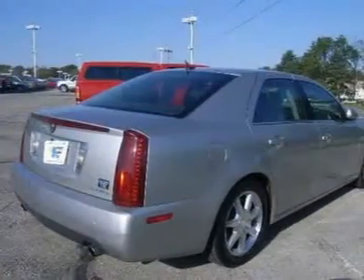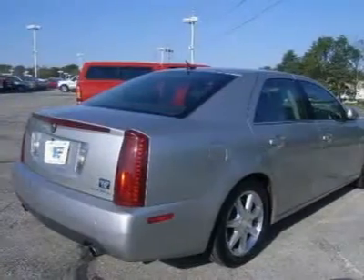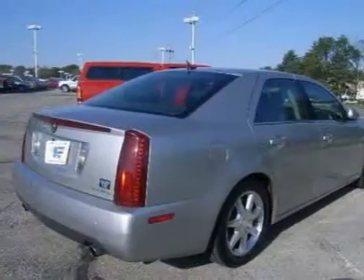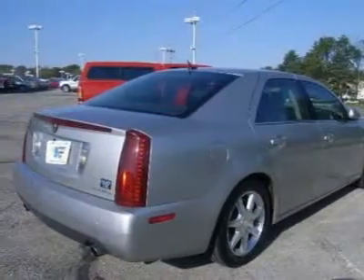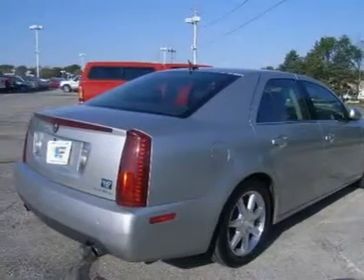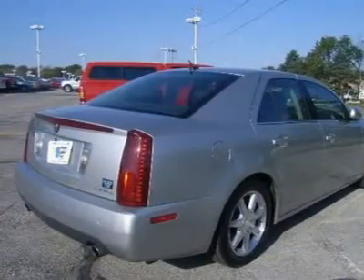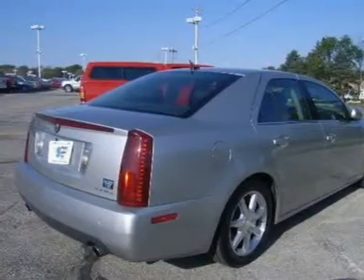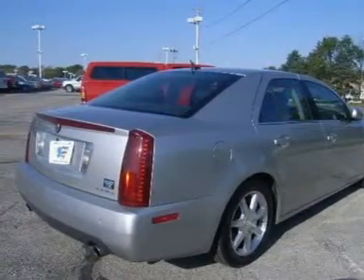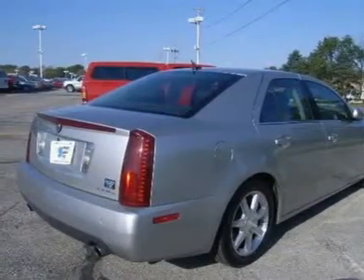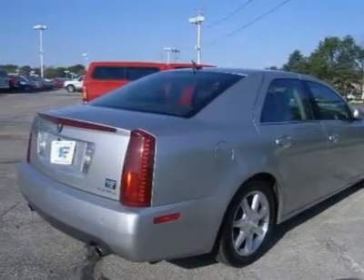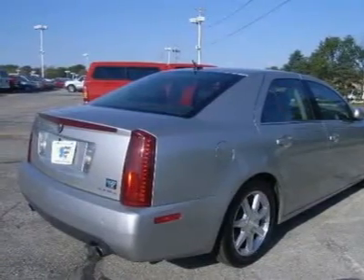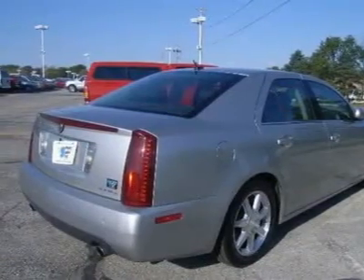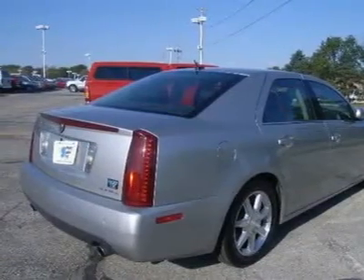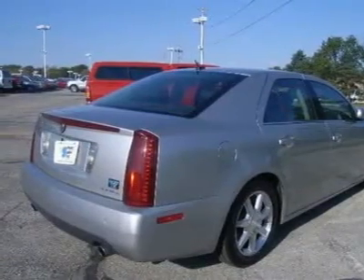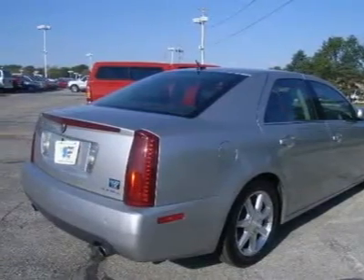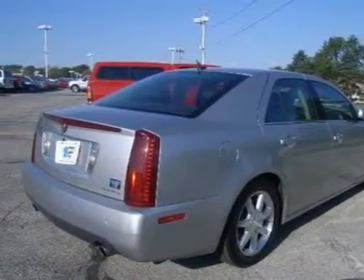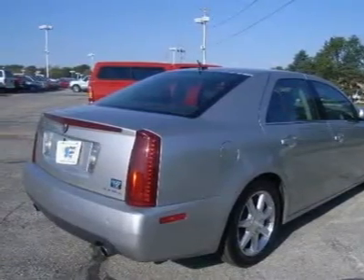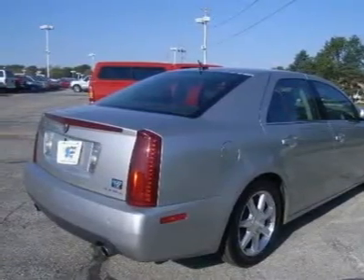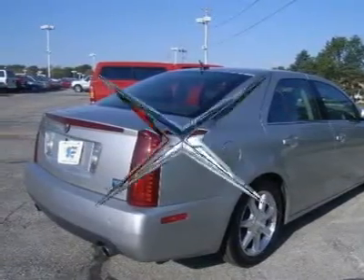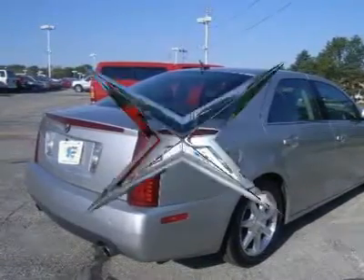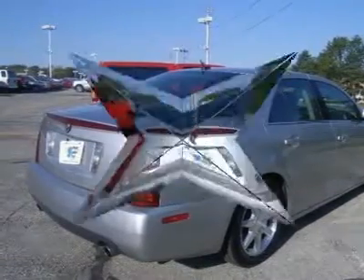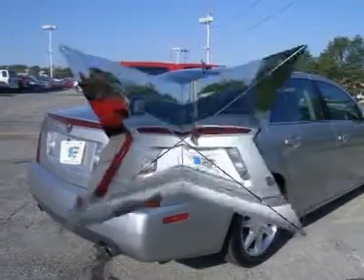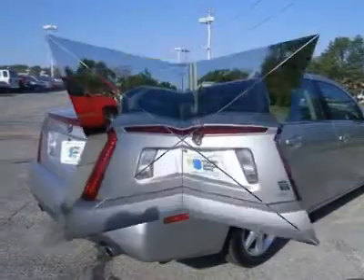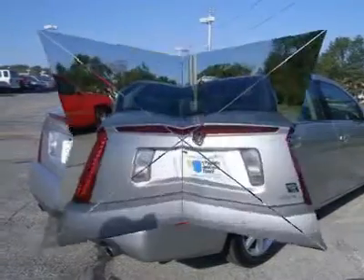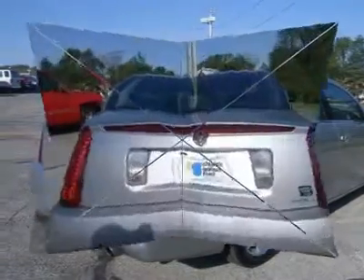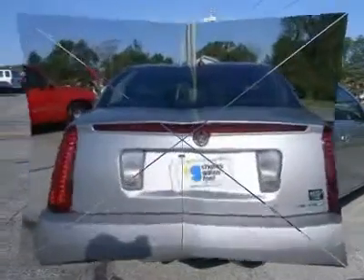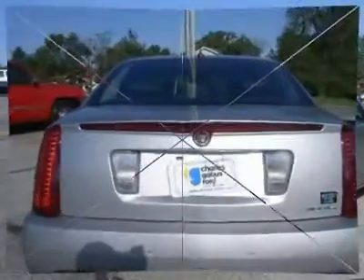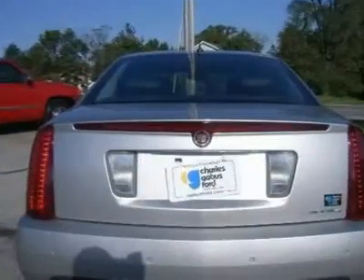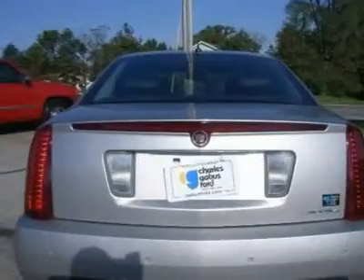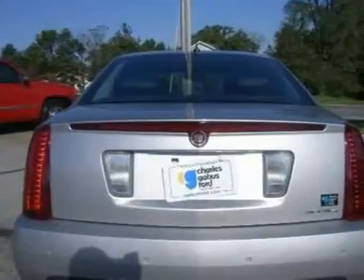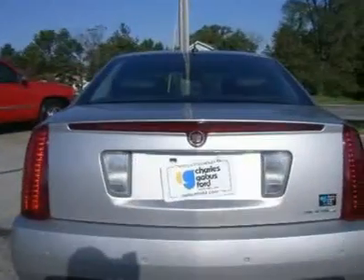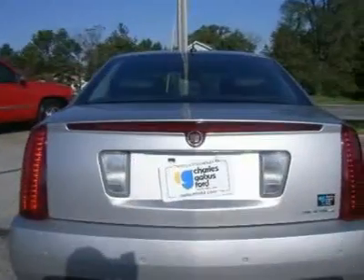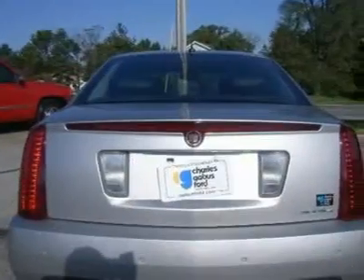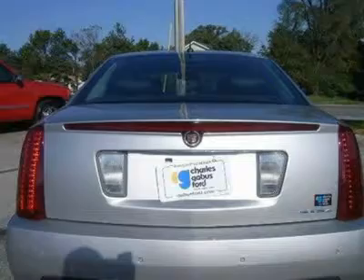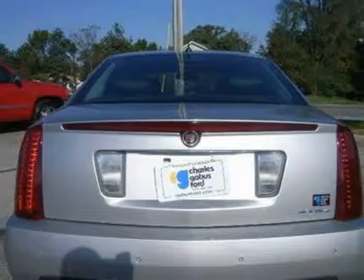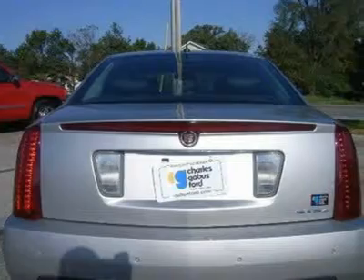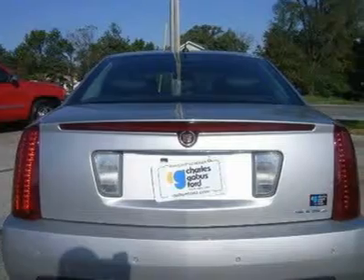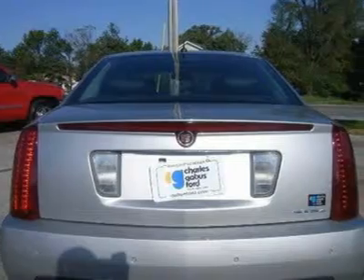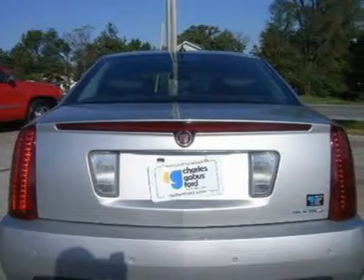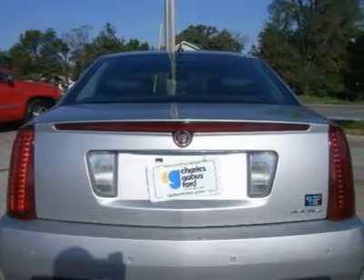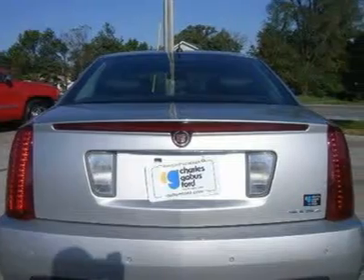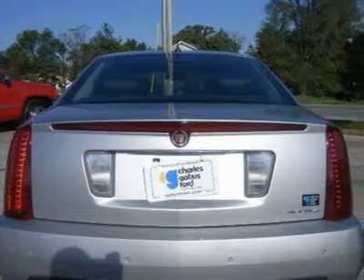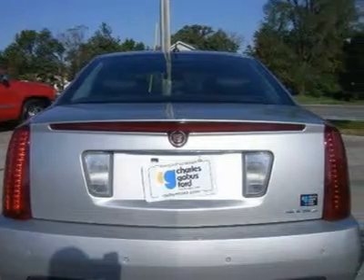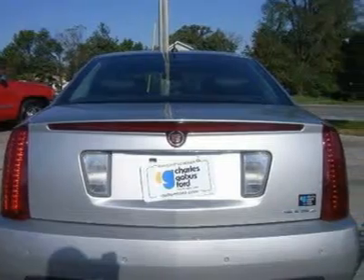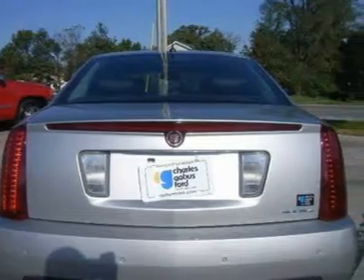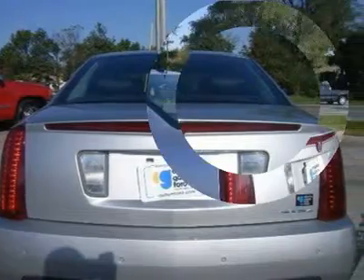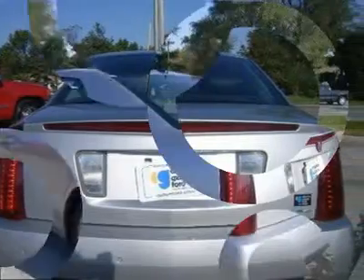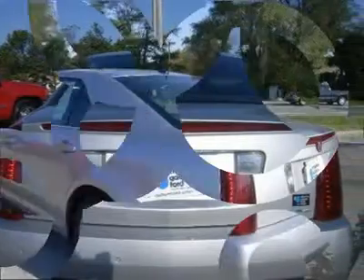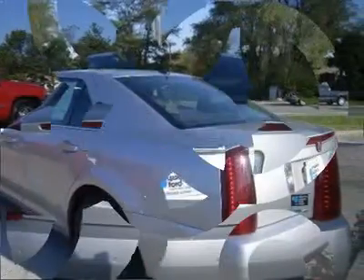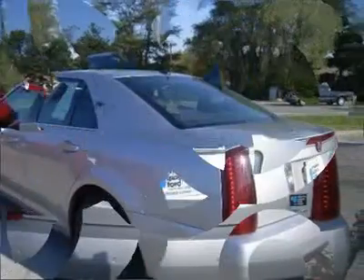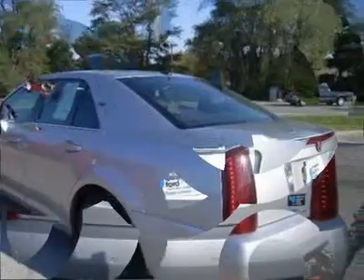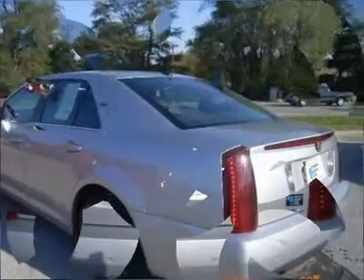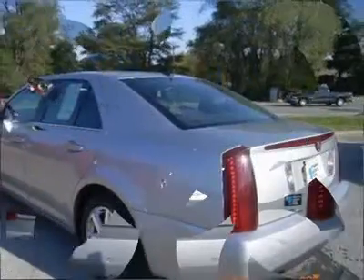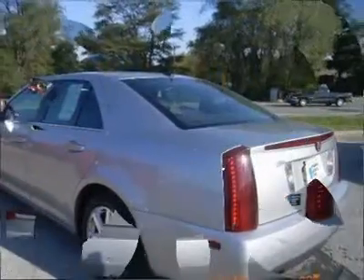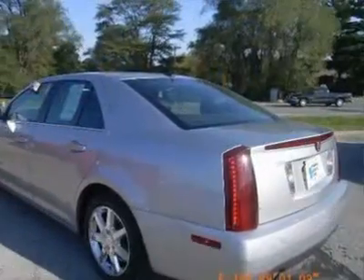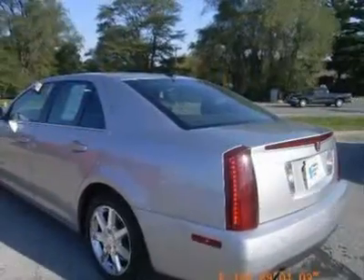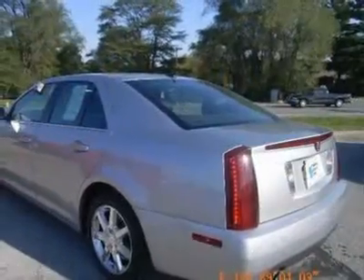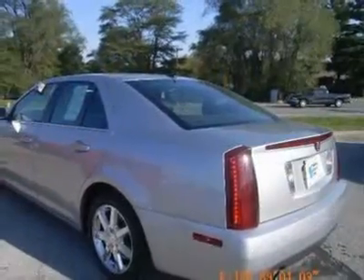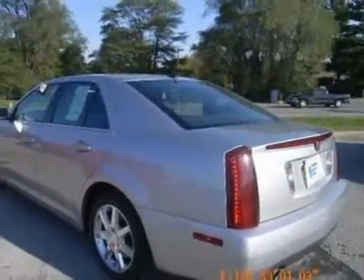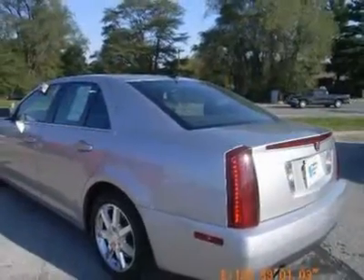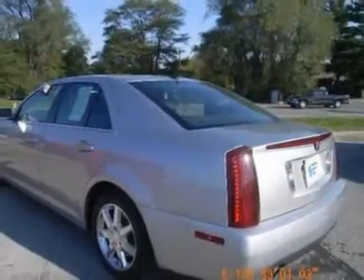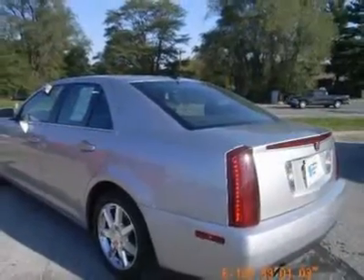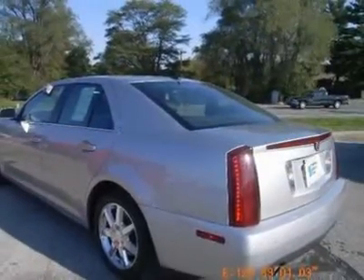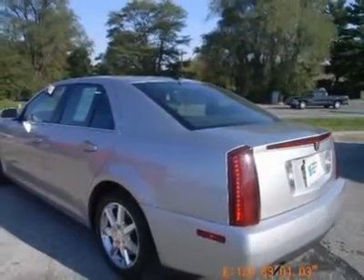And did you notice that it's generously equipped with sunroof, leather seats, power locks, power windows, and auto transmission.